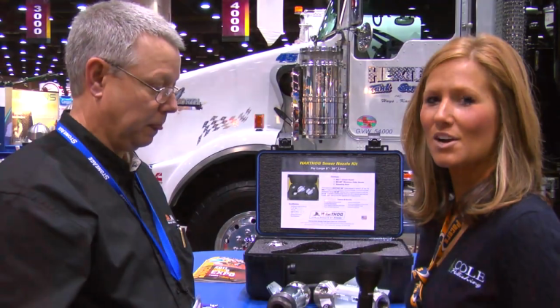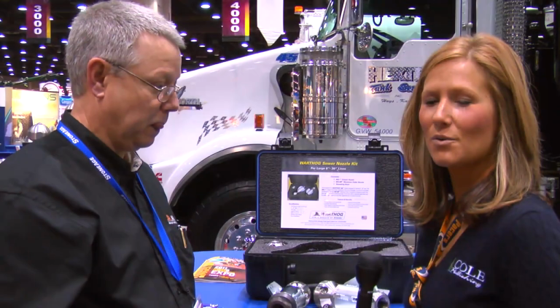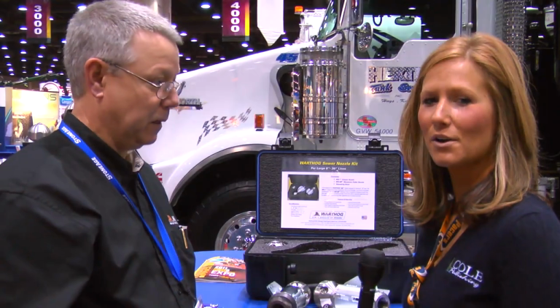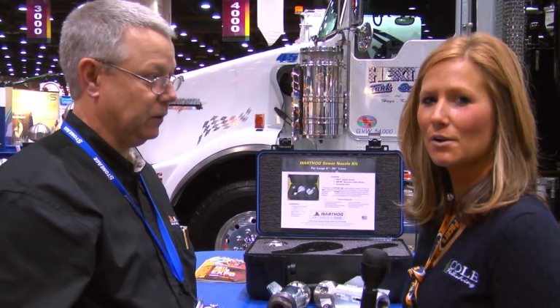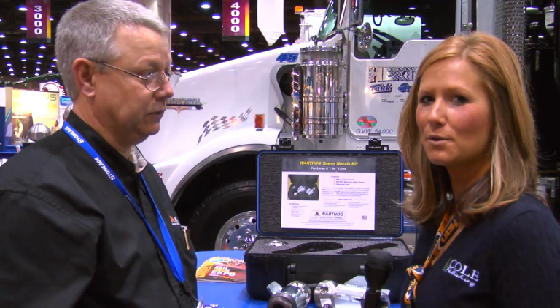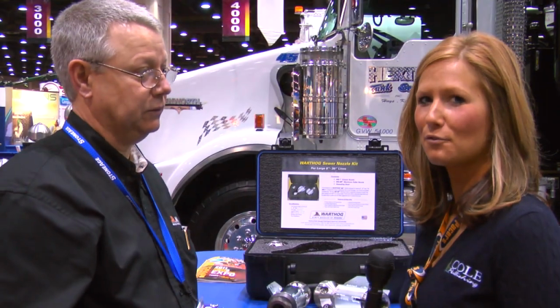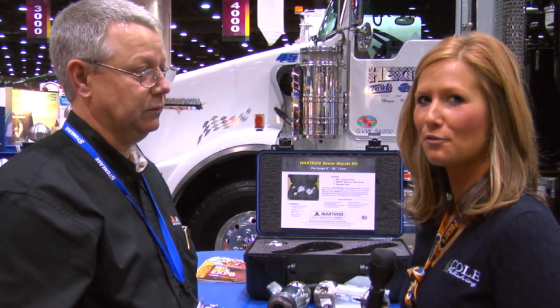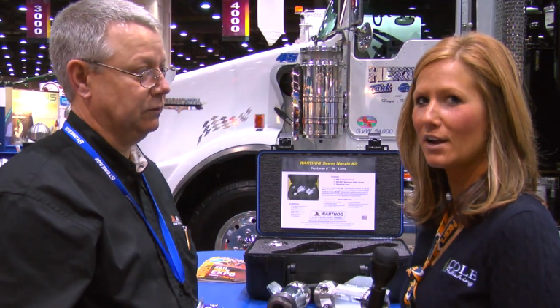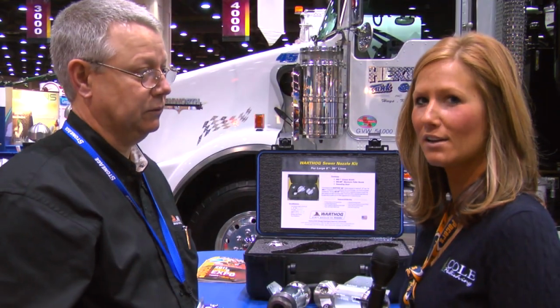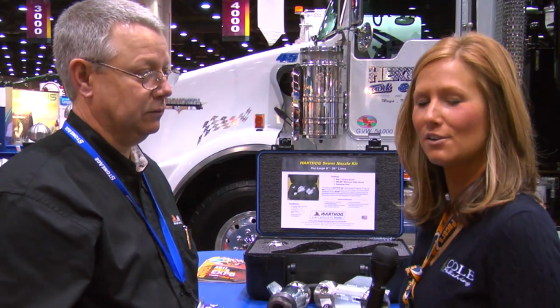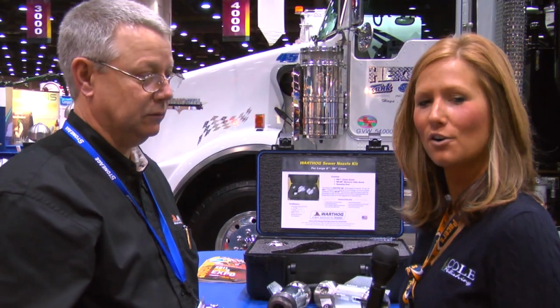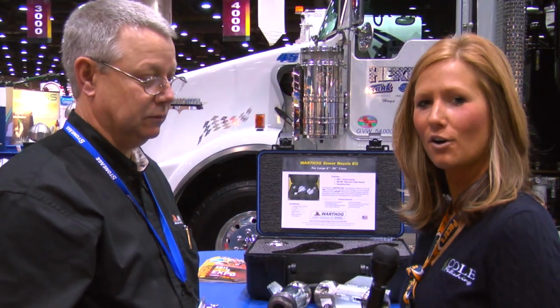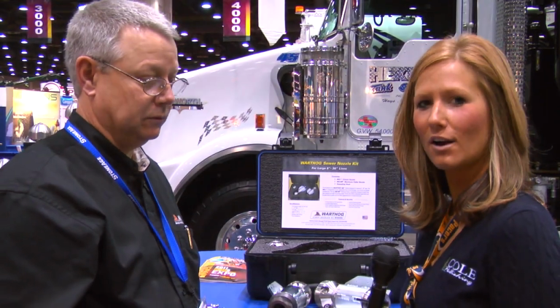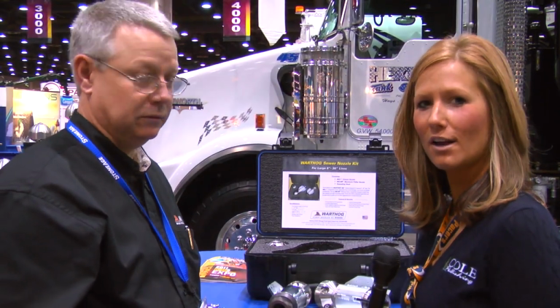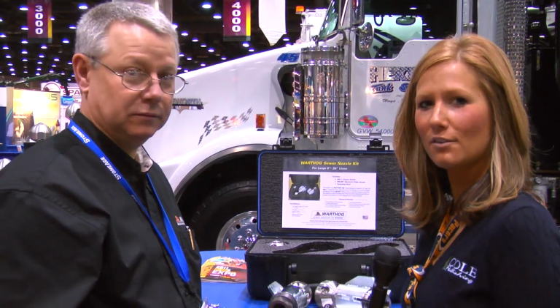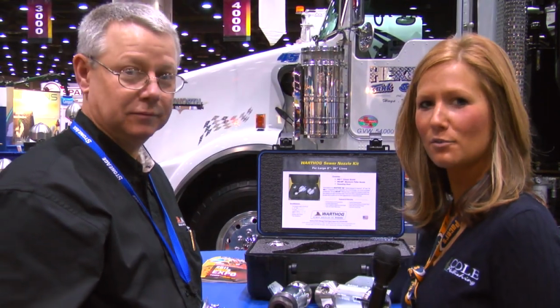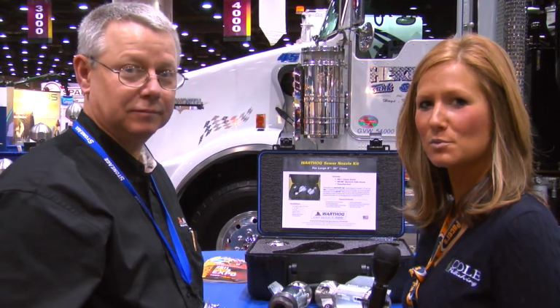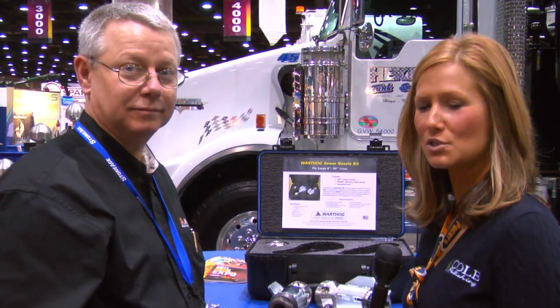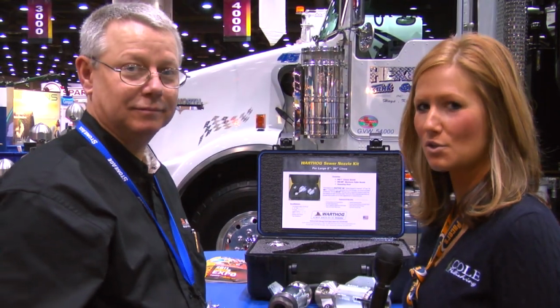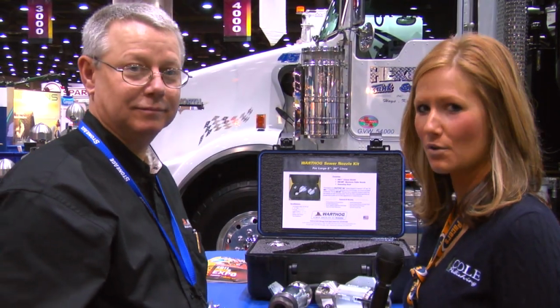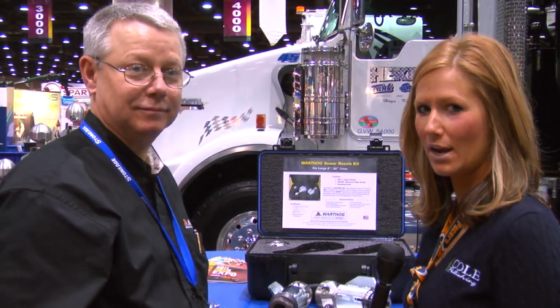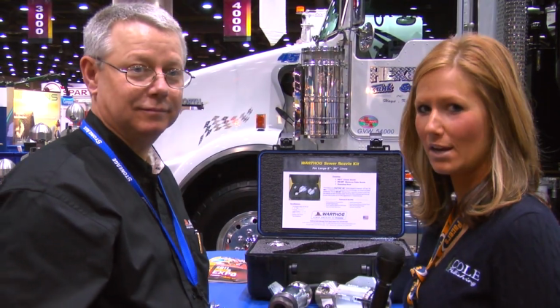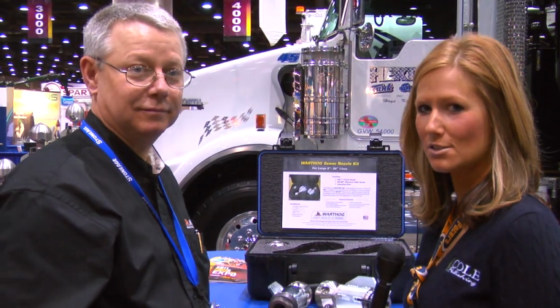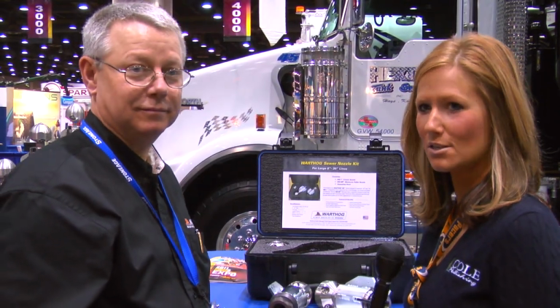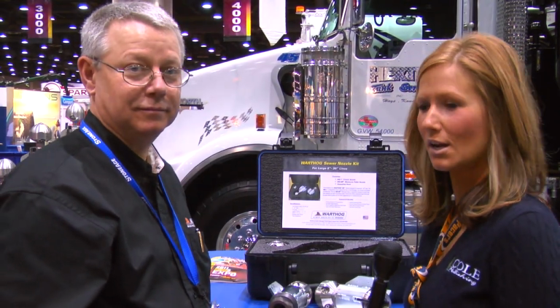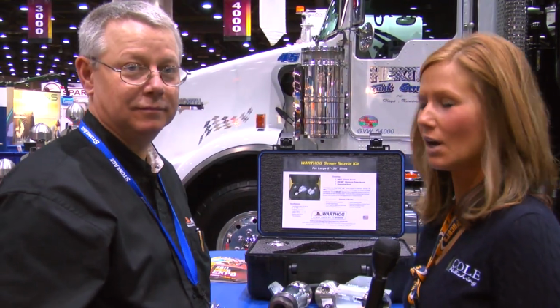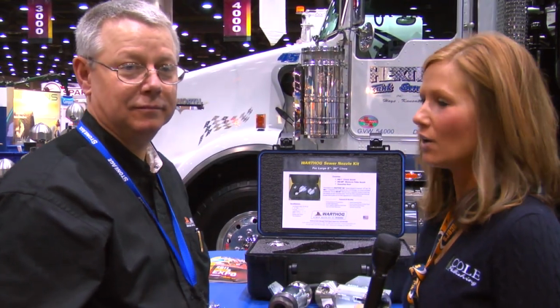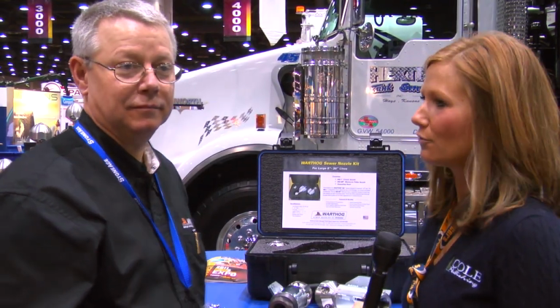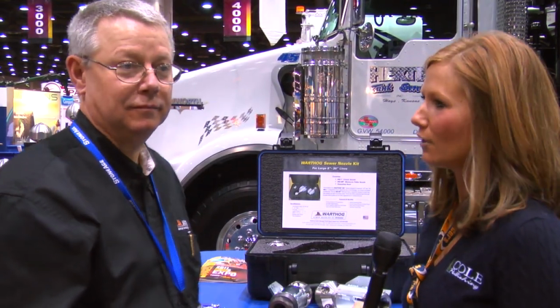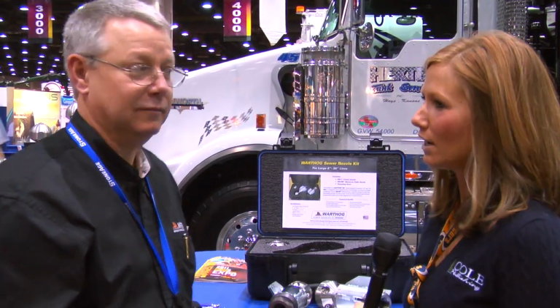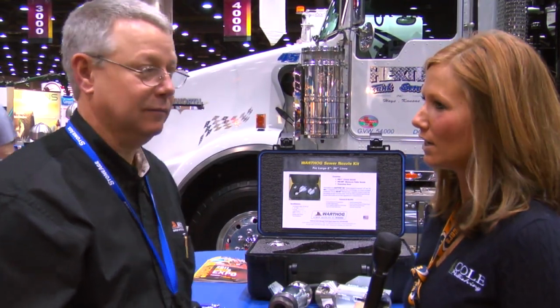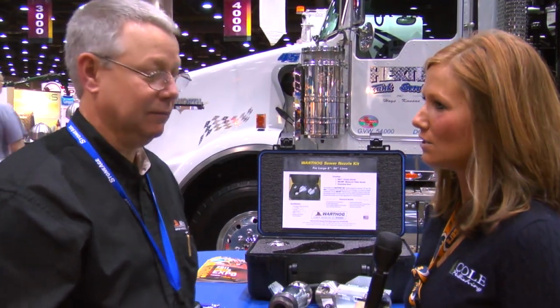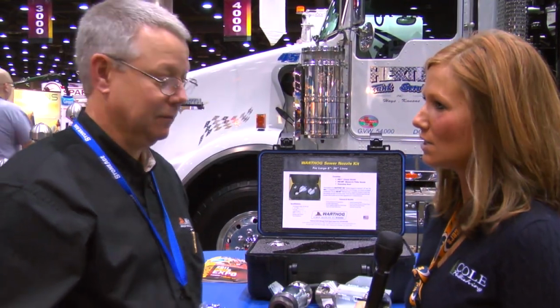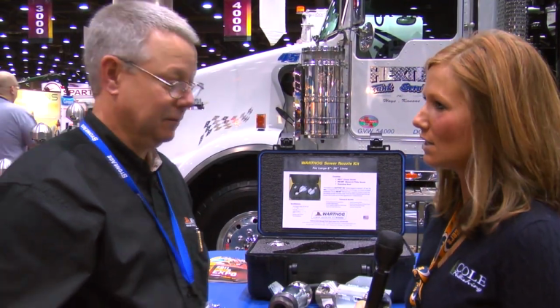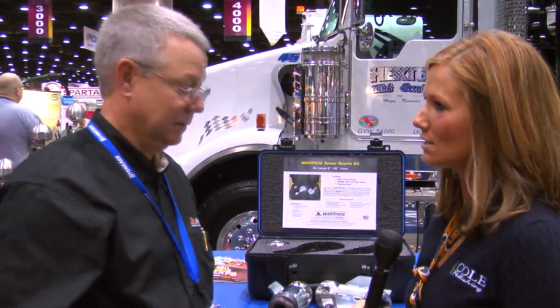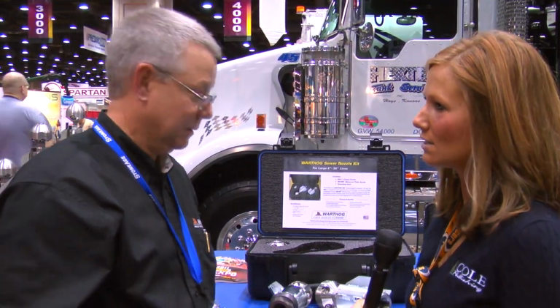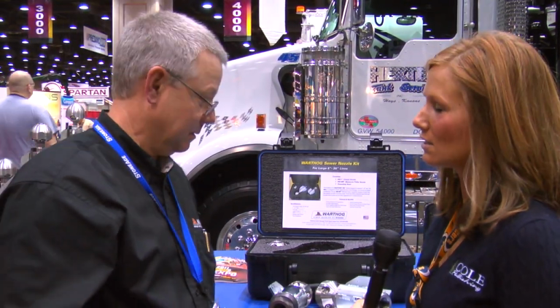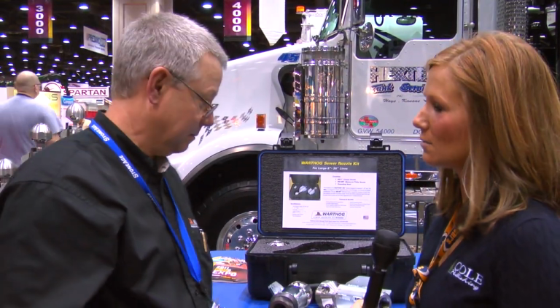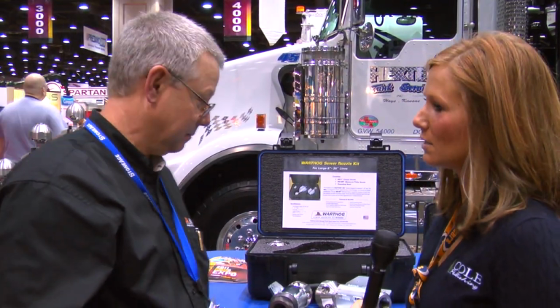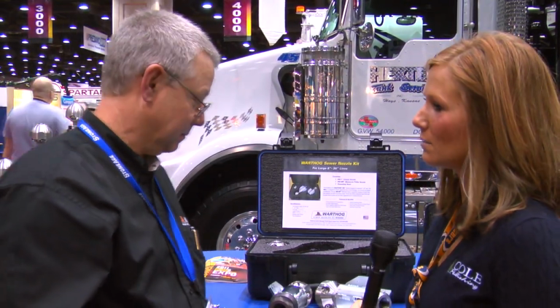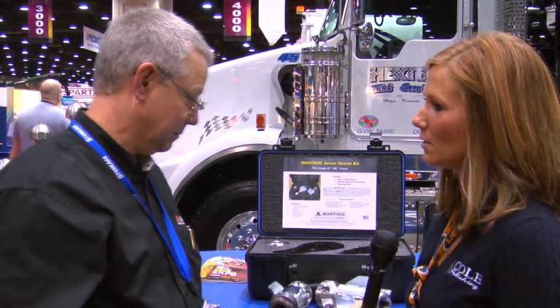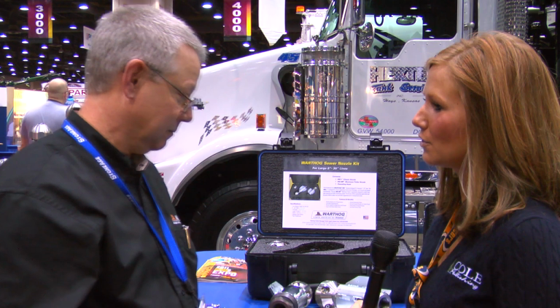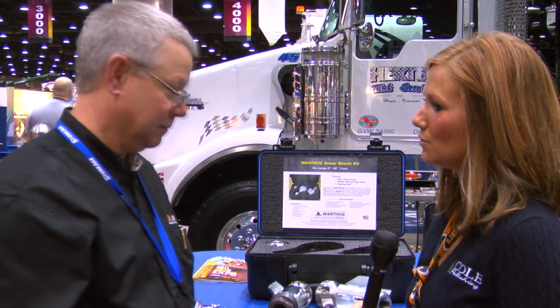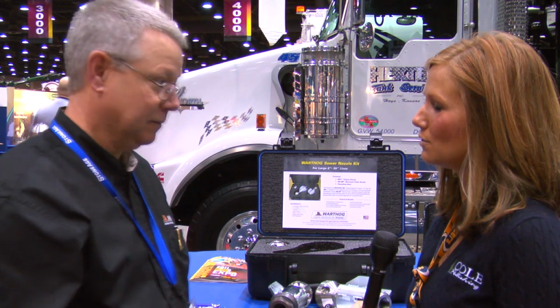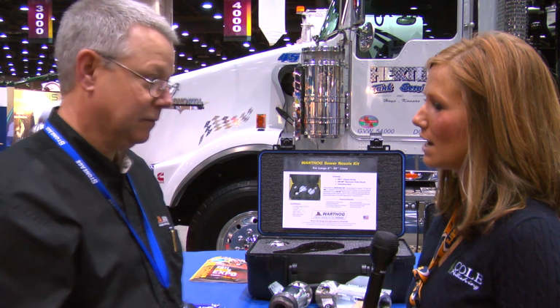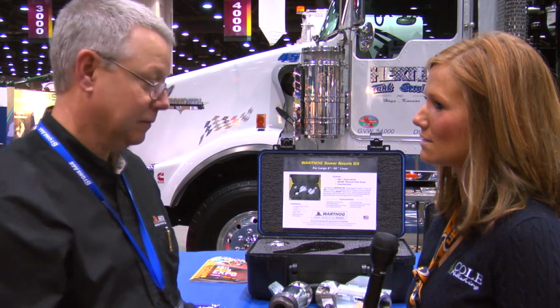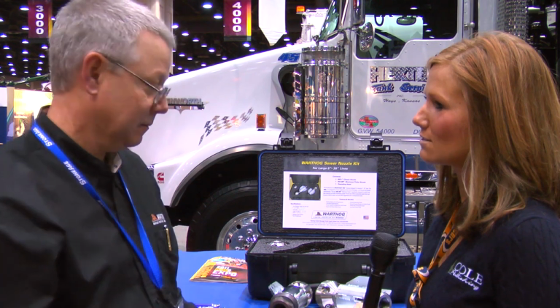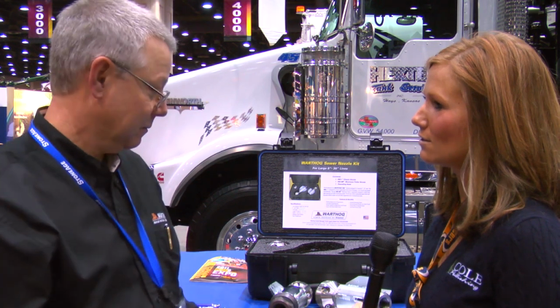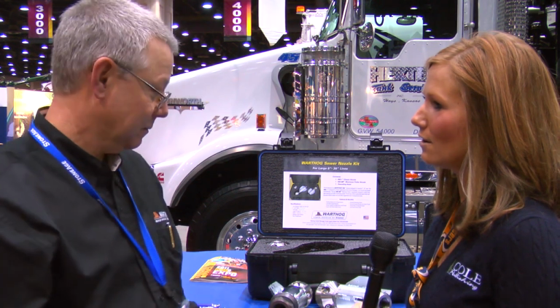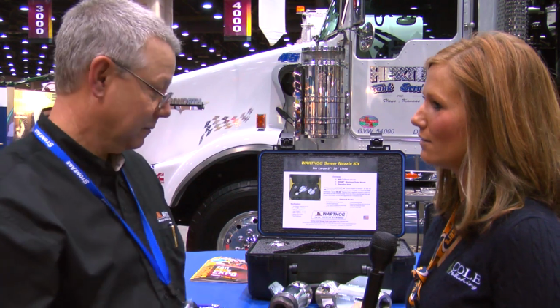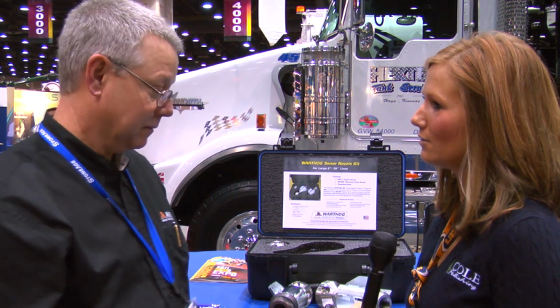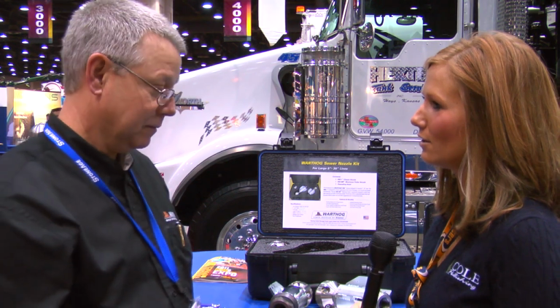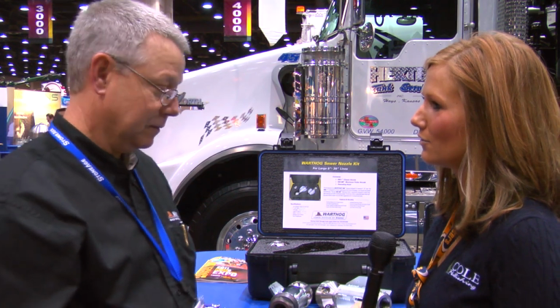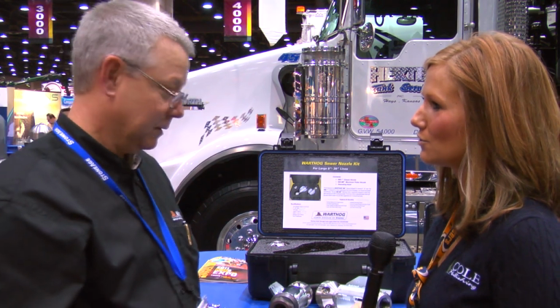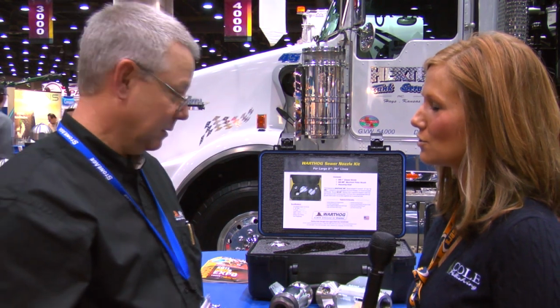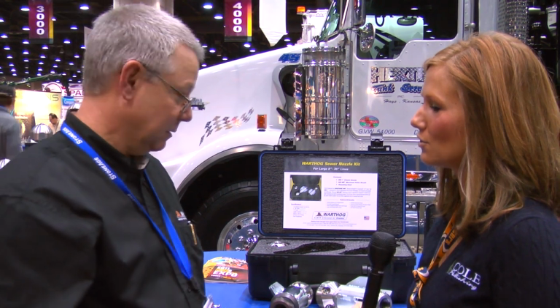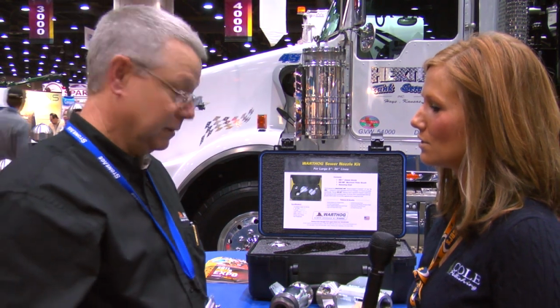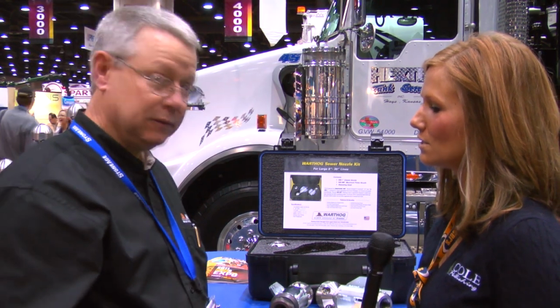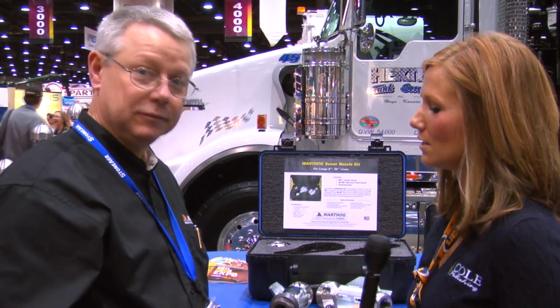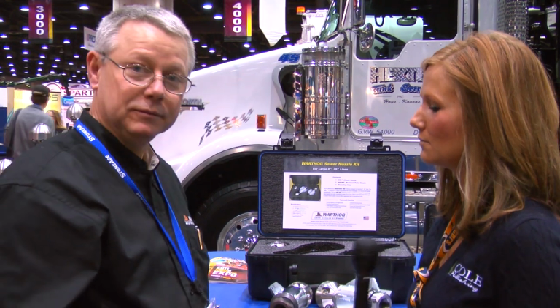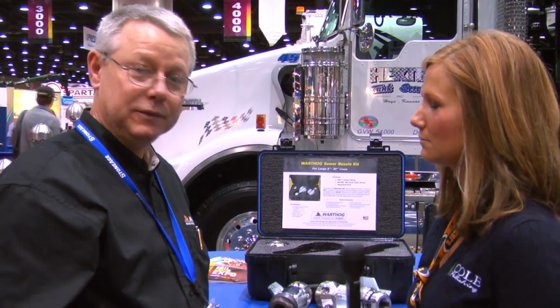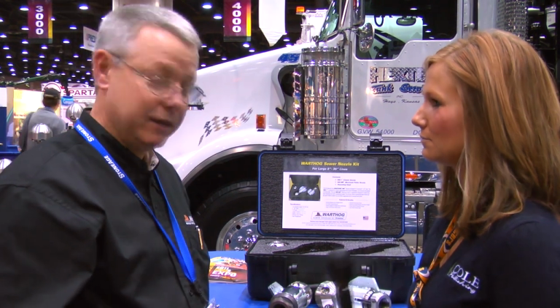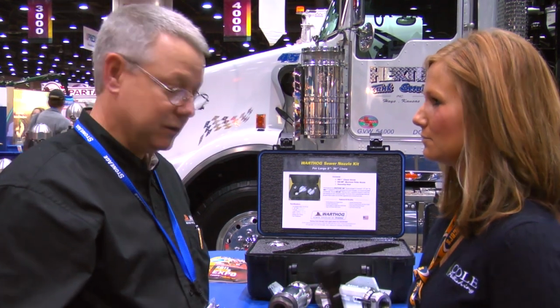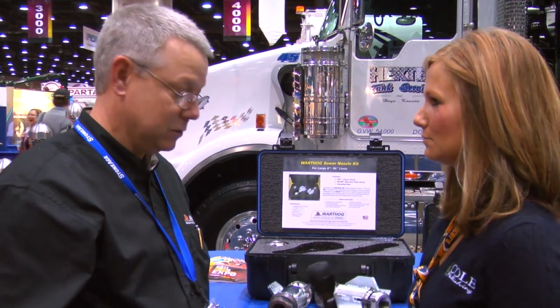We're here with Frank Liguori from StoneAge. Frank, can you tell us a little bit about the new nozzle you have here at the show this year?